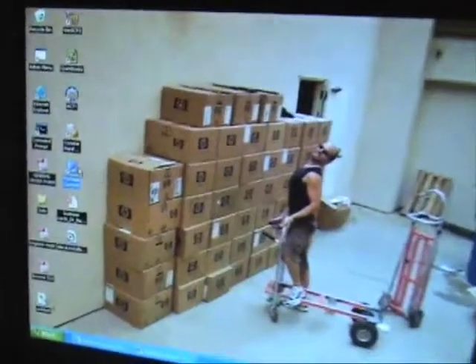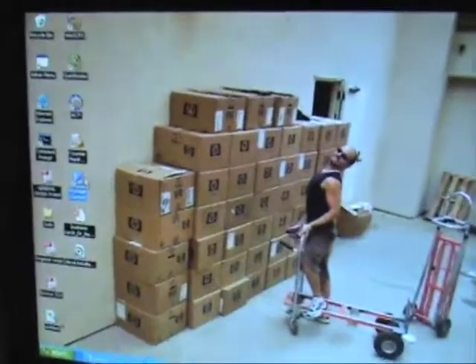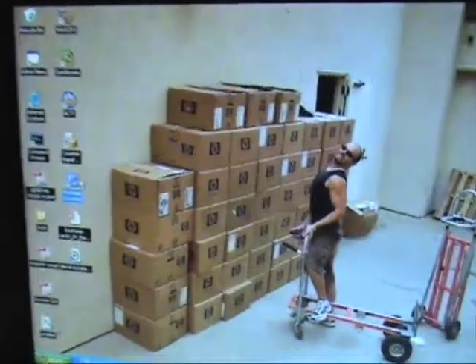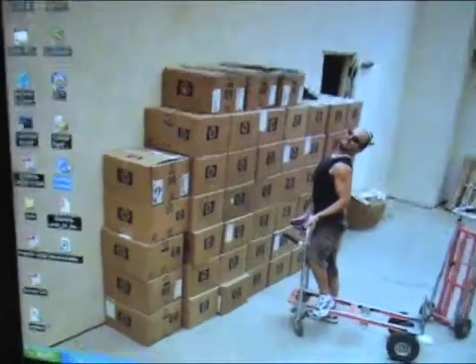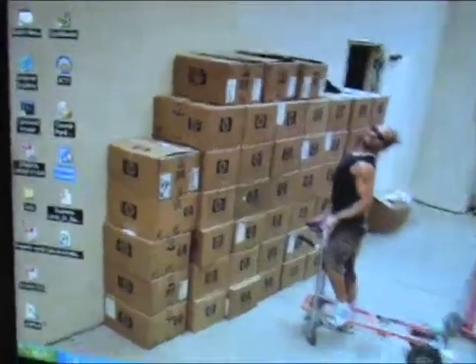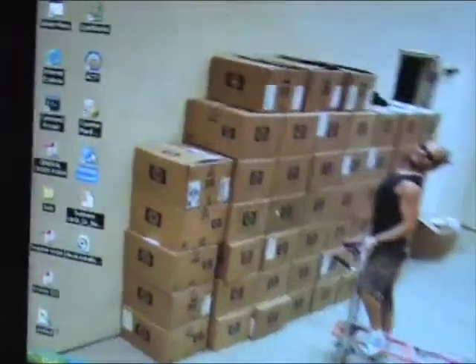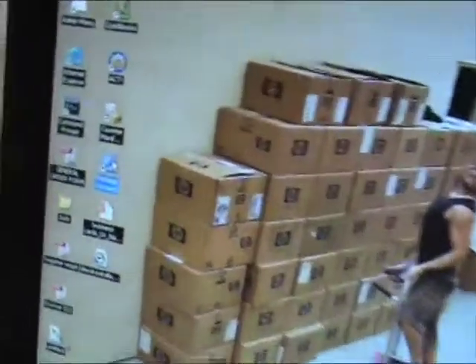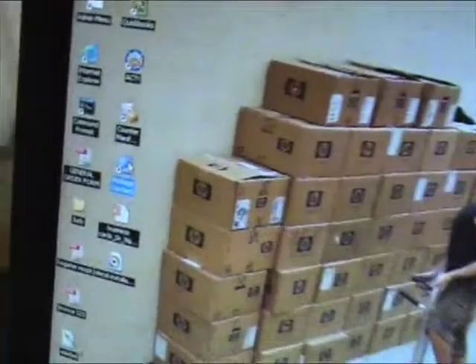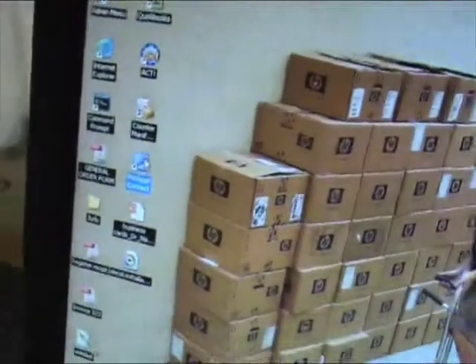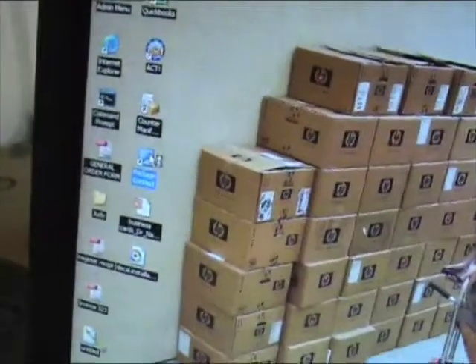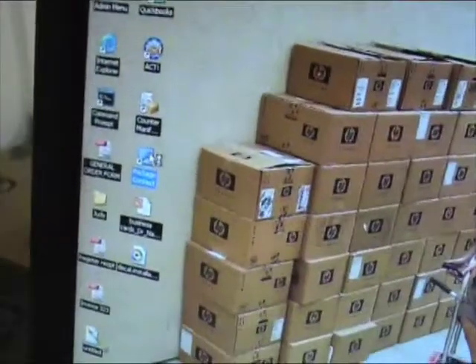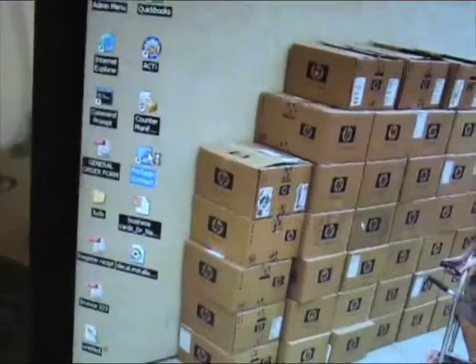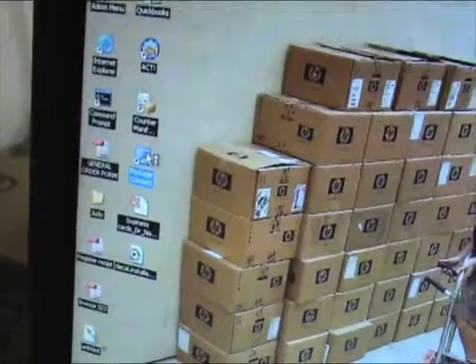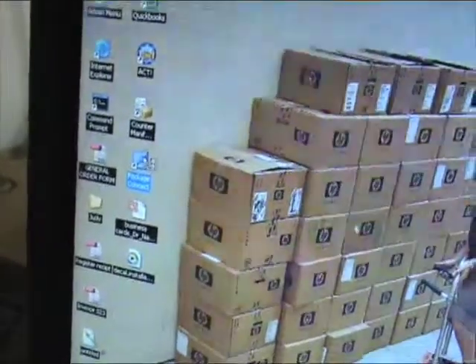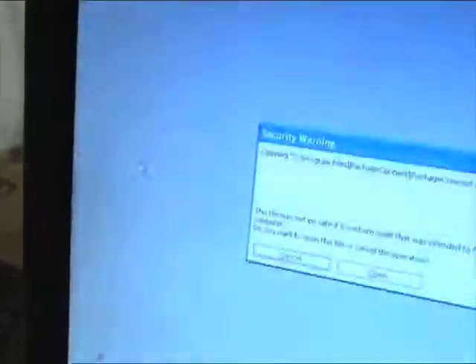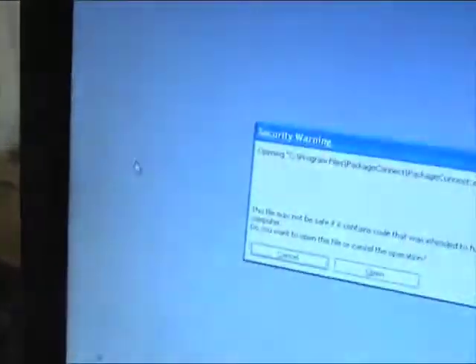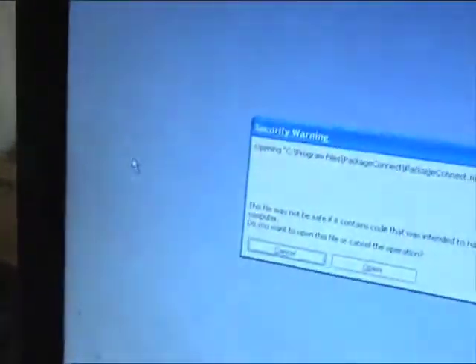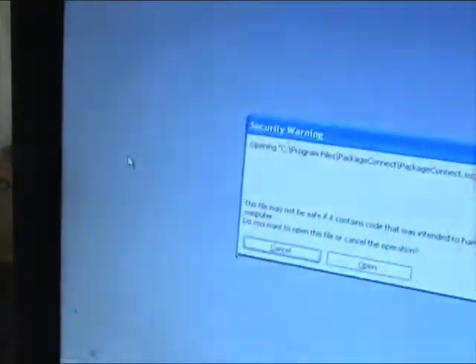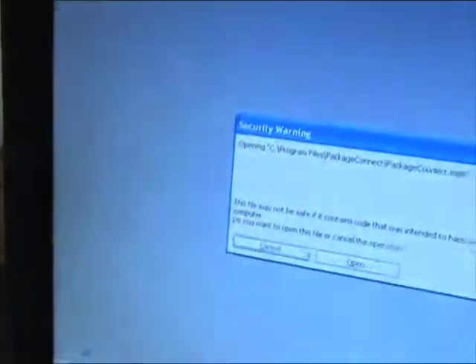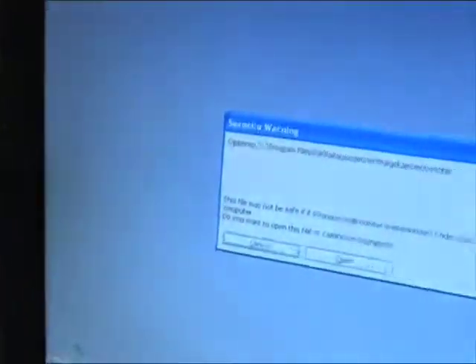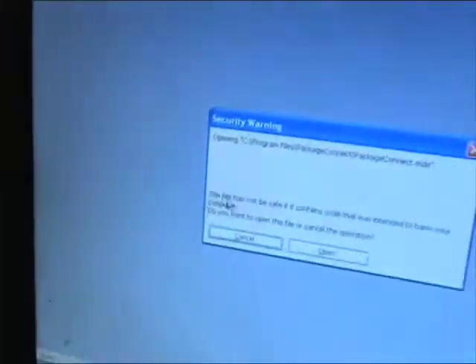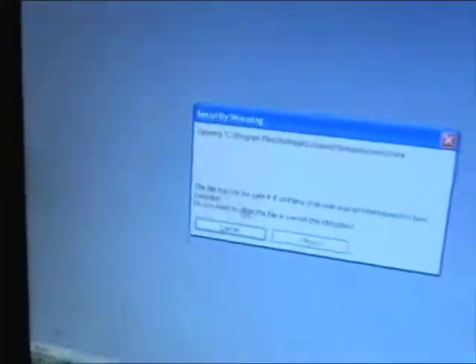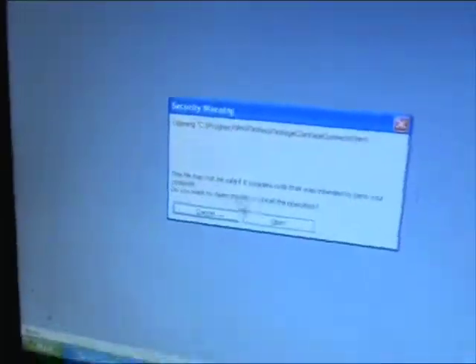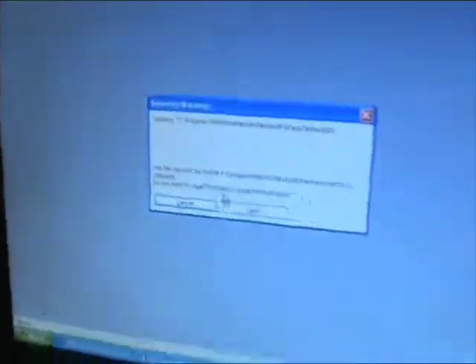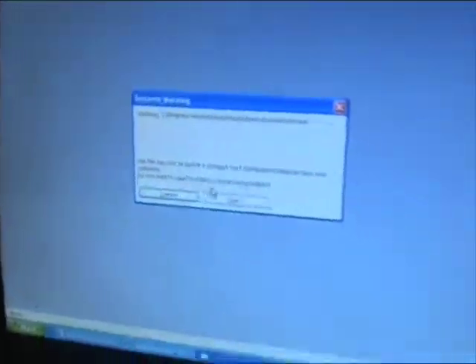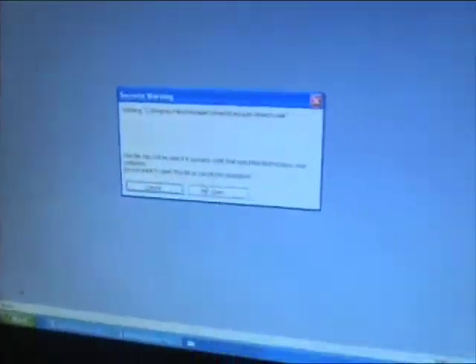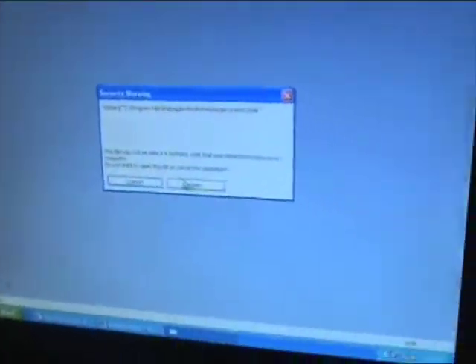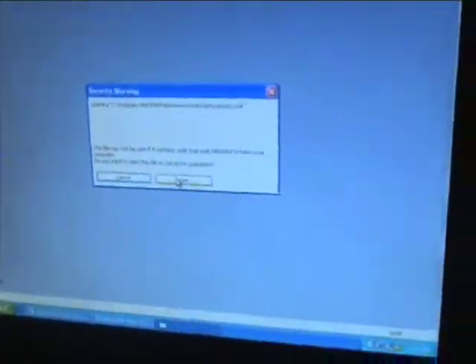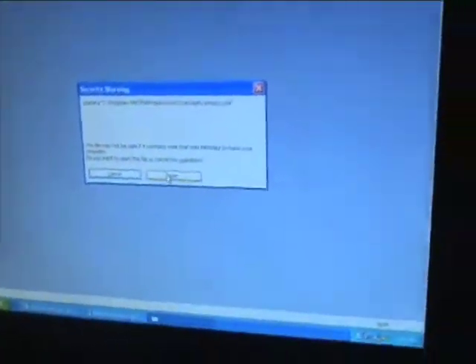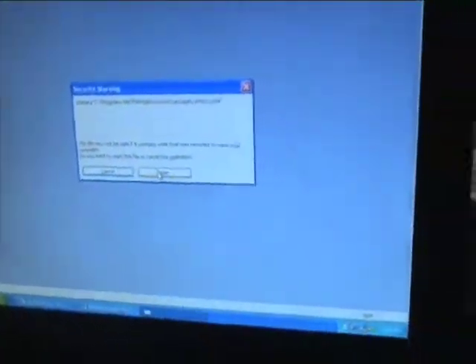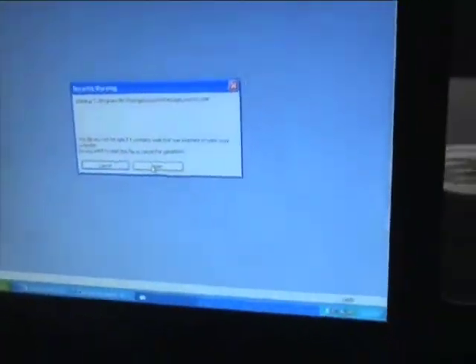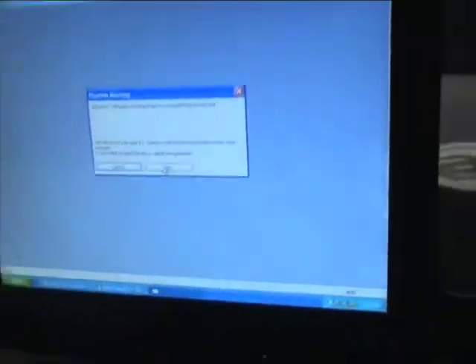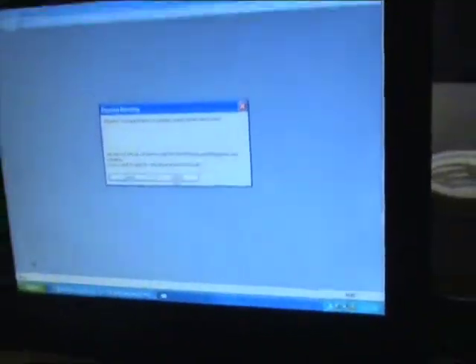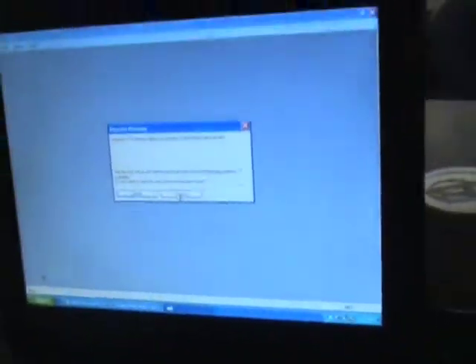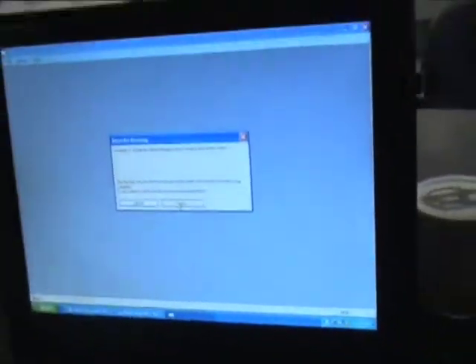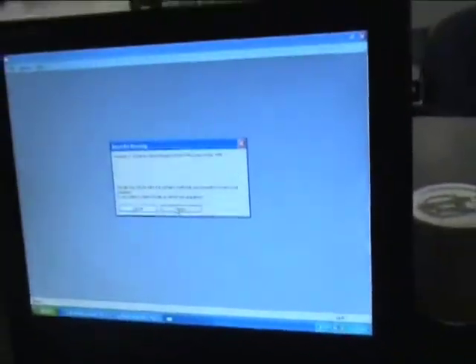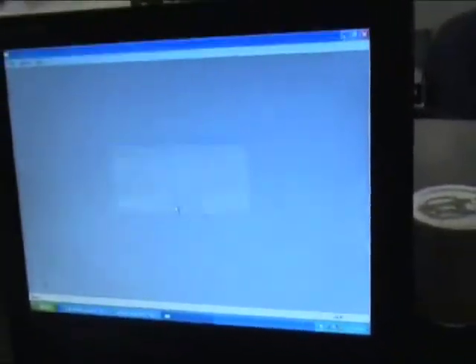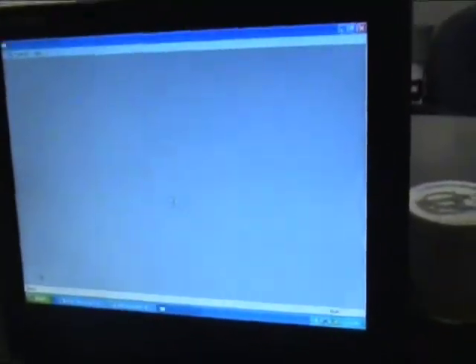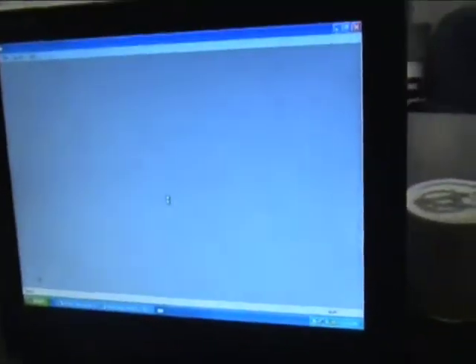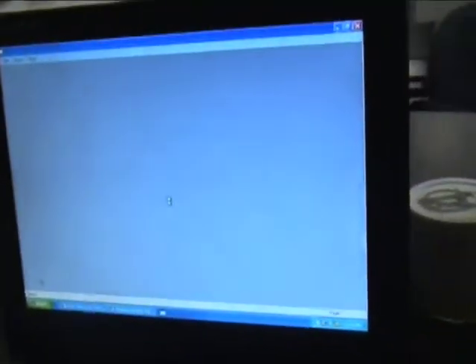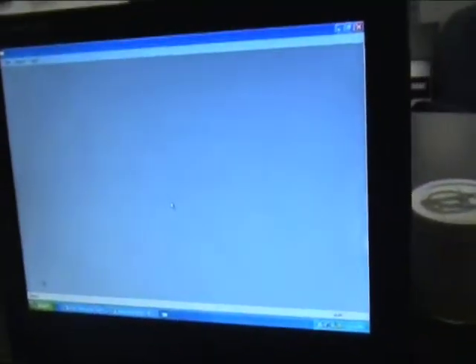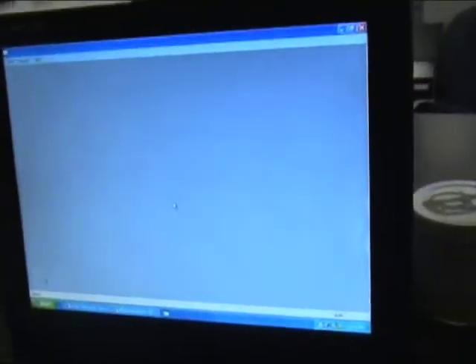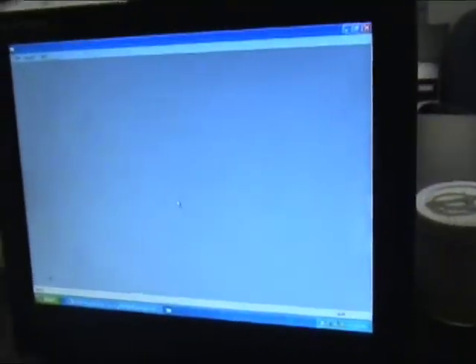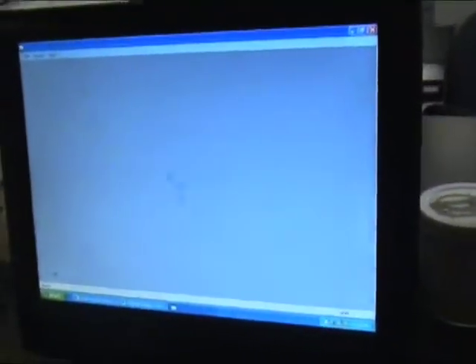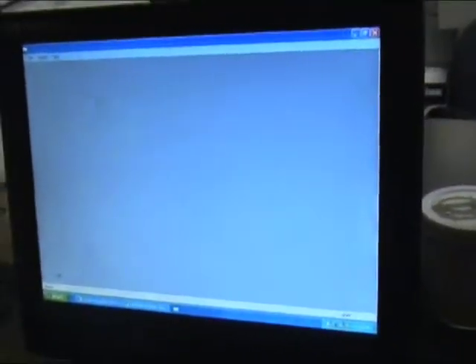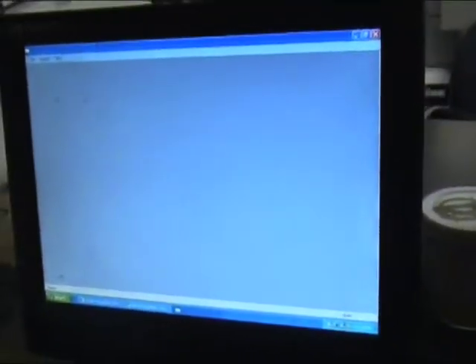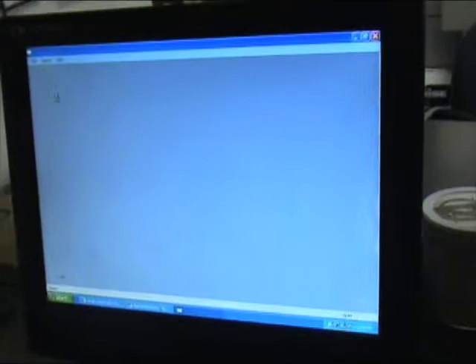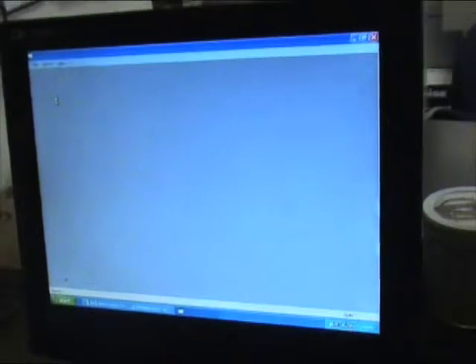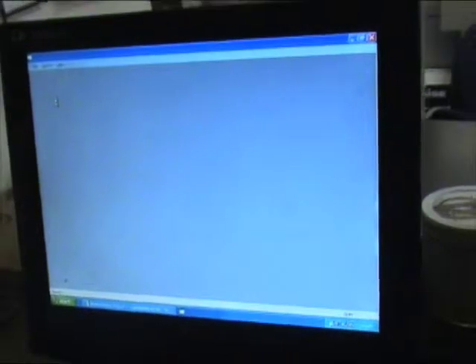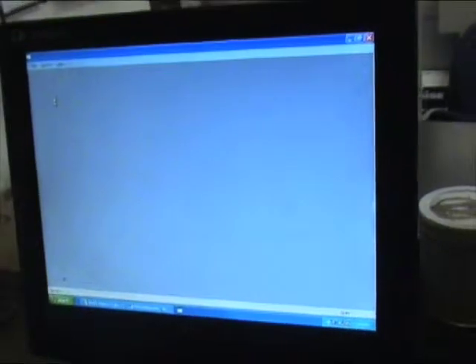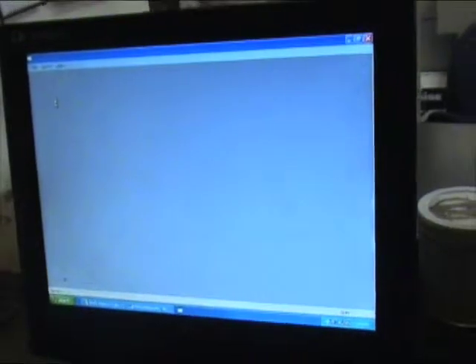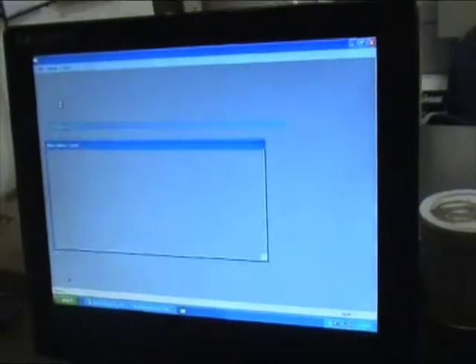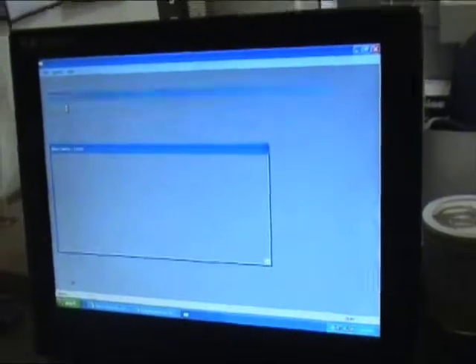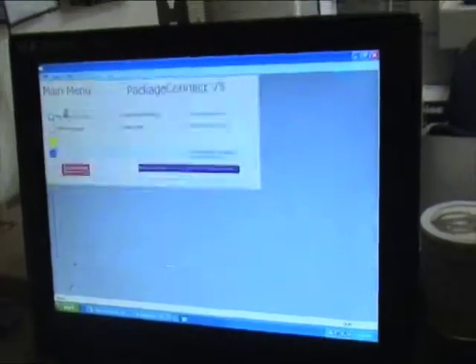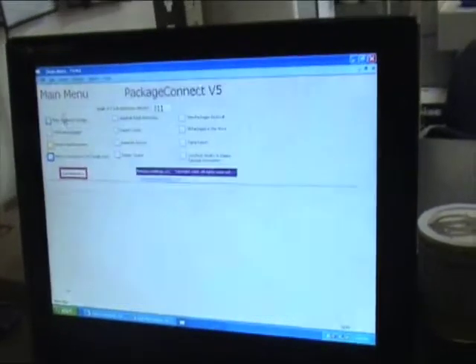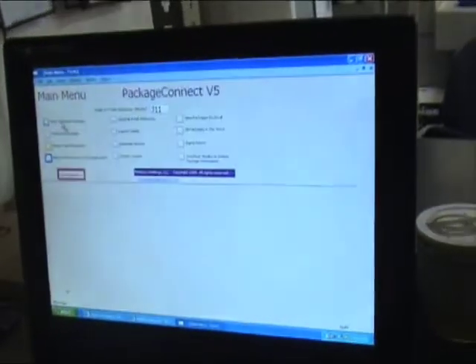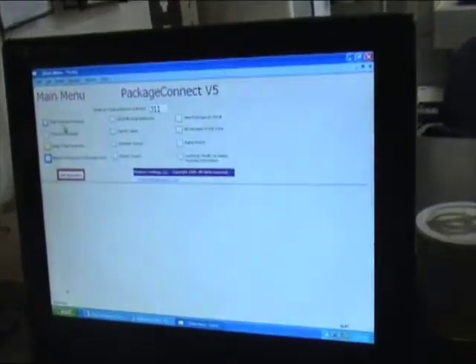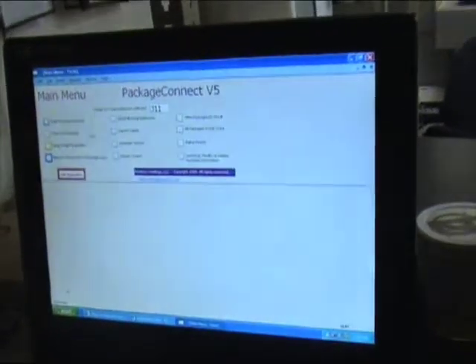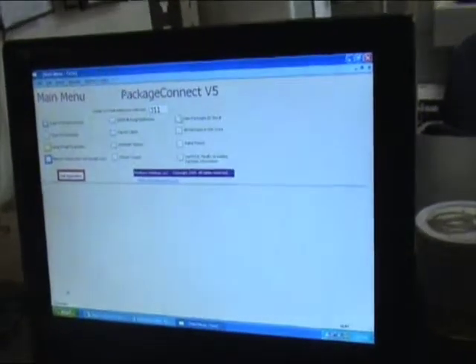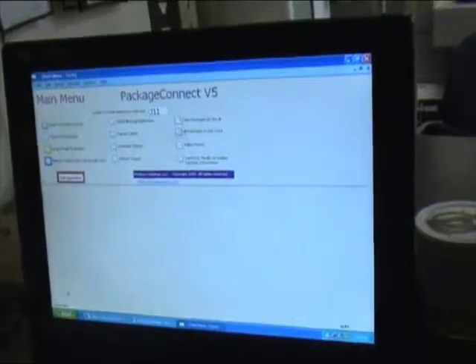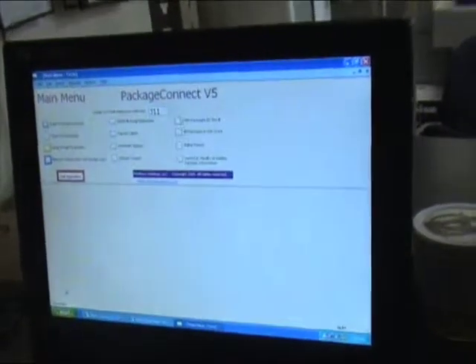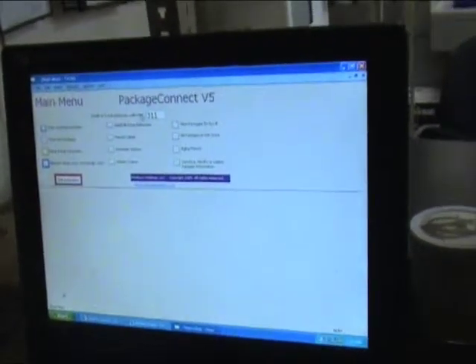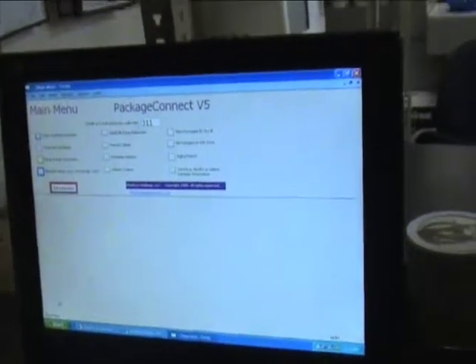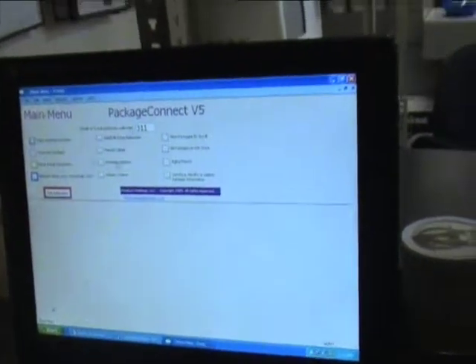First, you double click on the Package Connect icon. Click Open, and it'll bring you up to this menu.